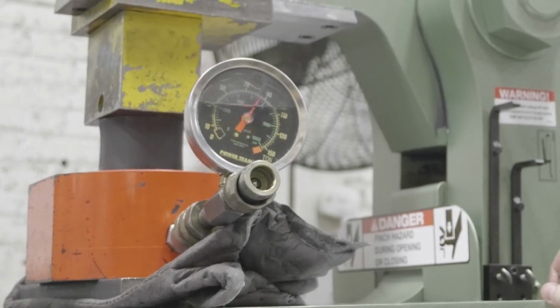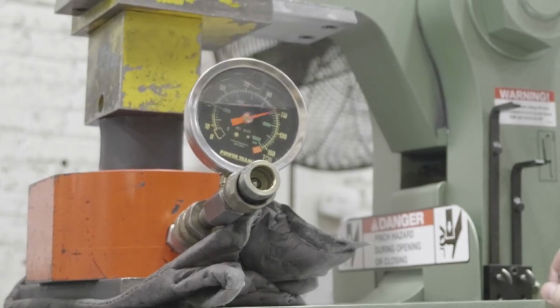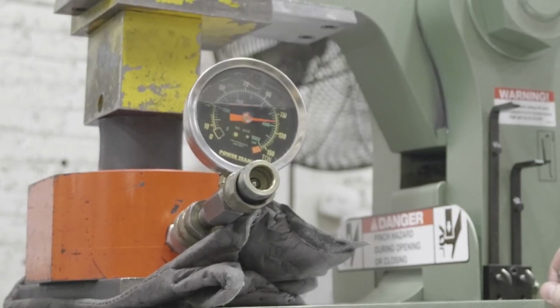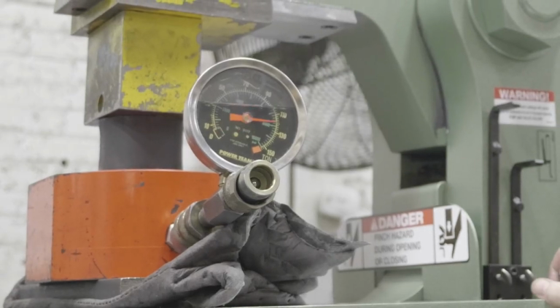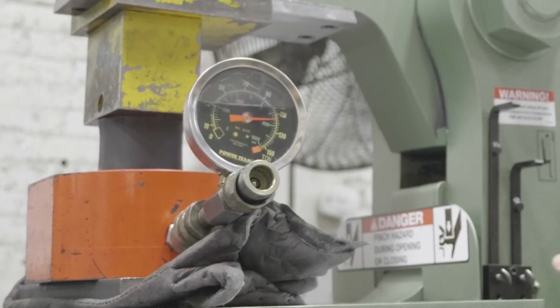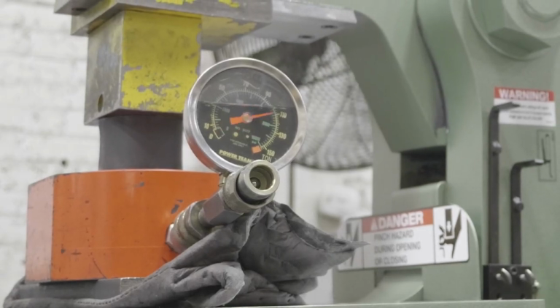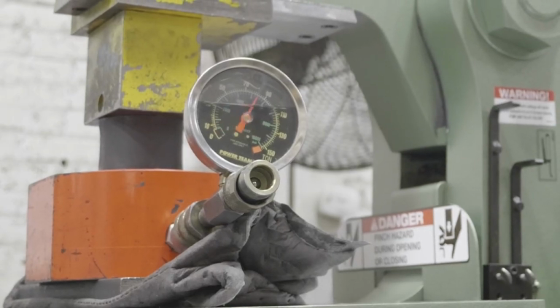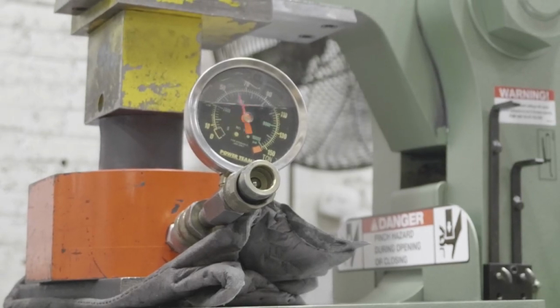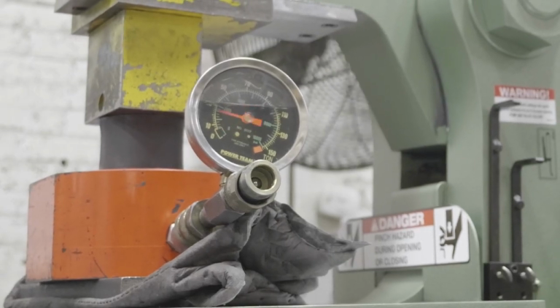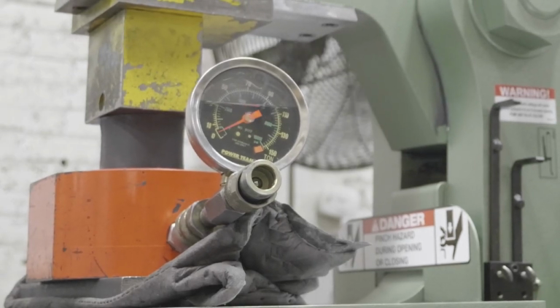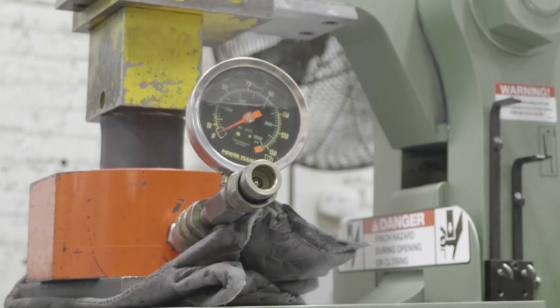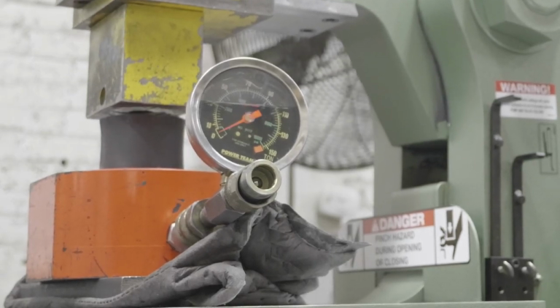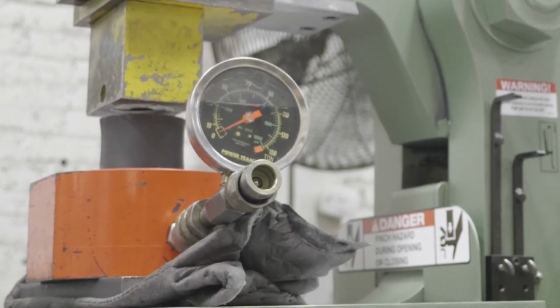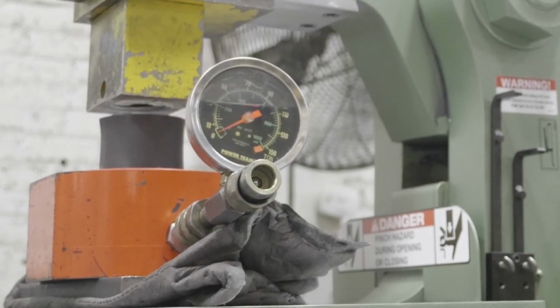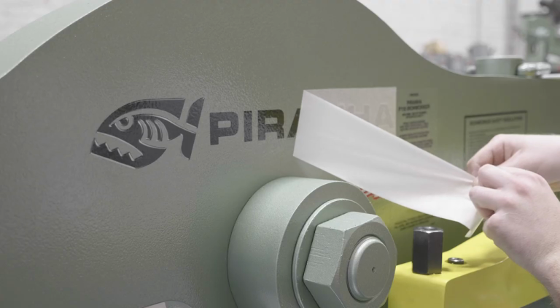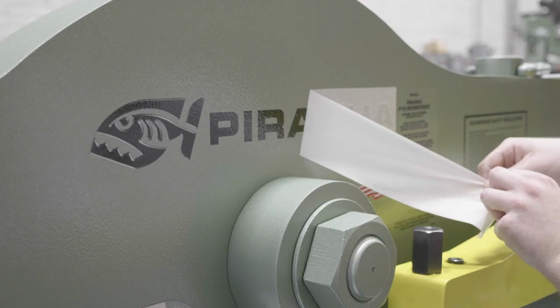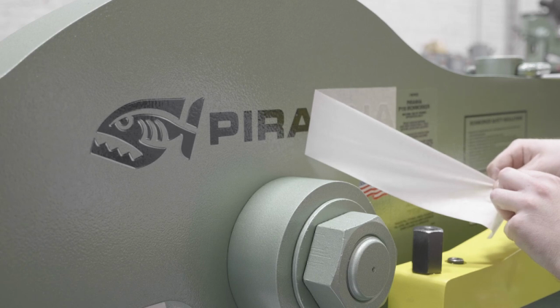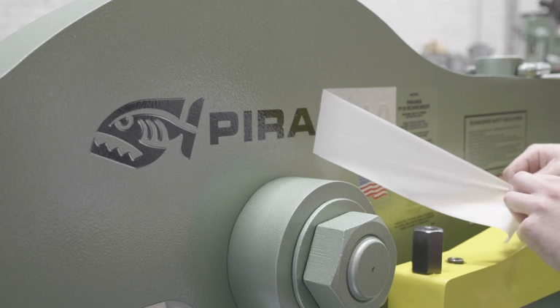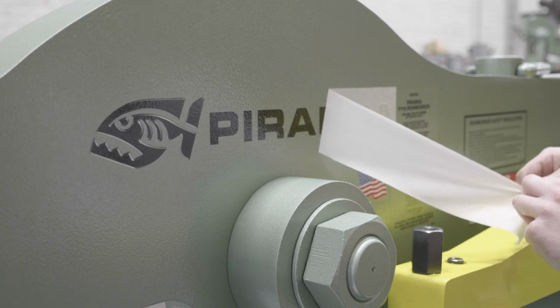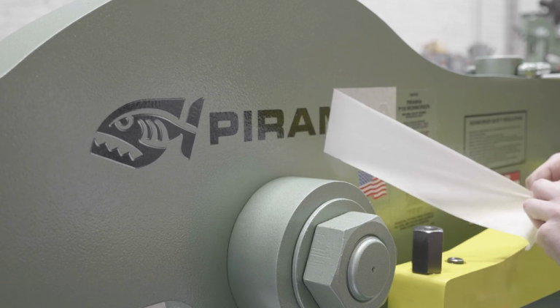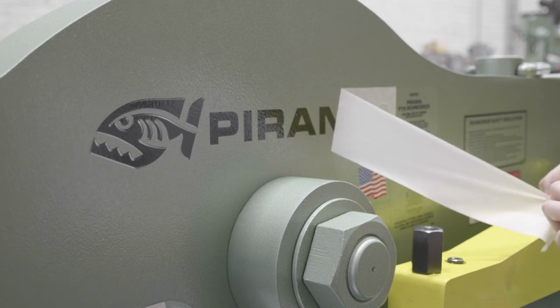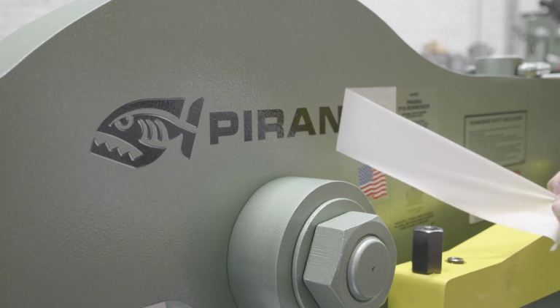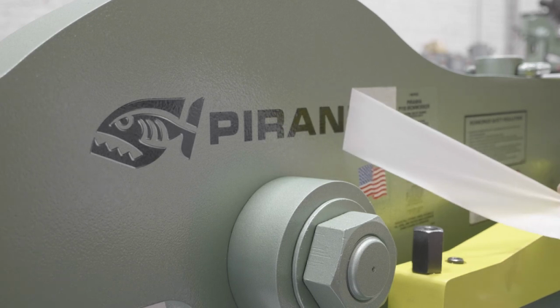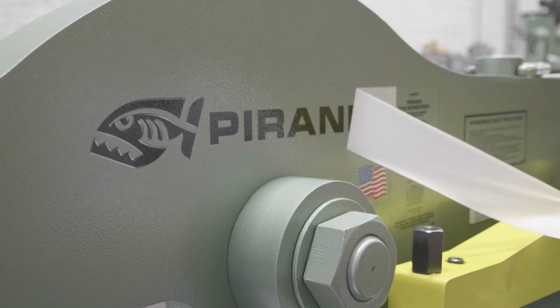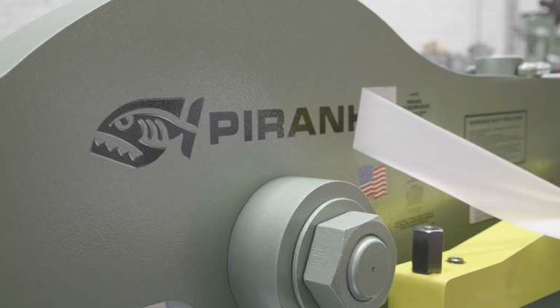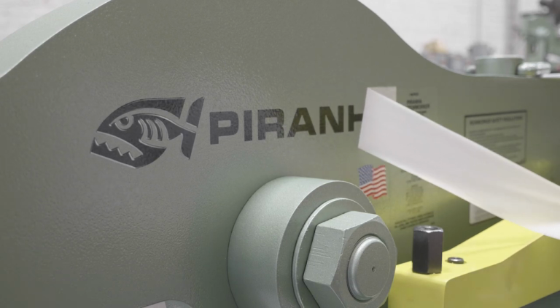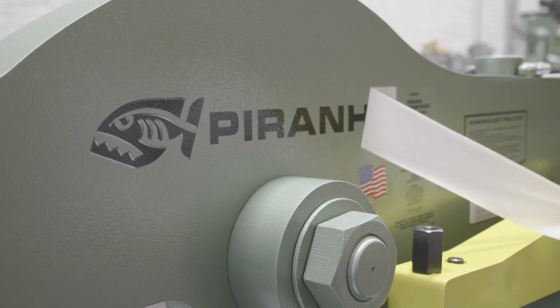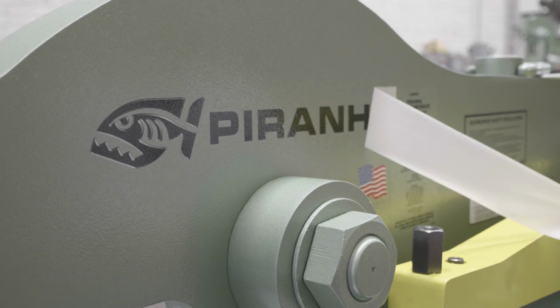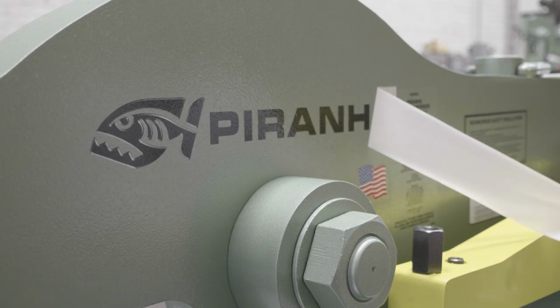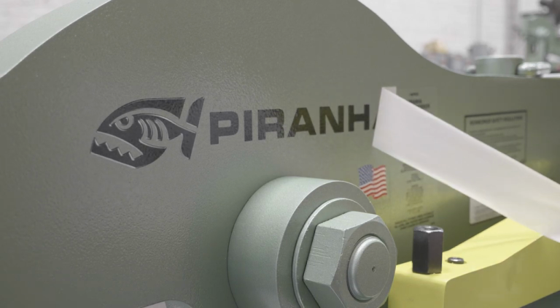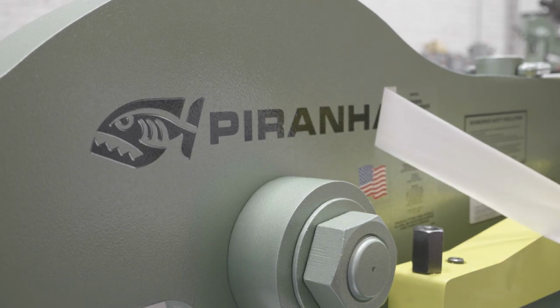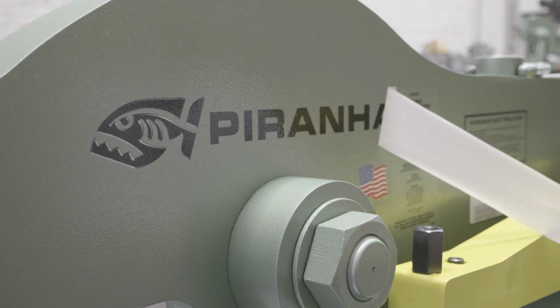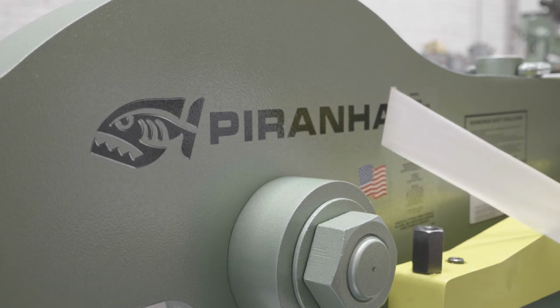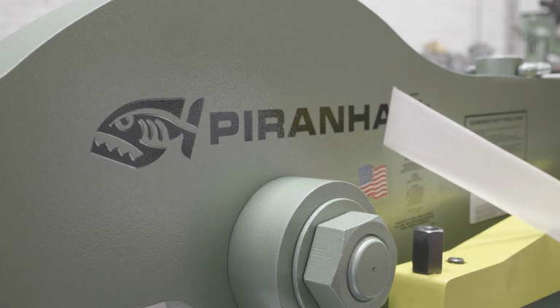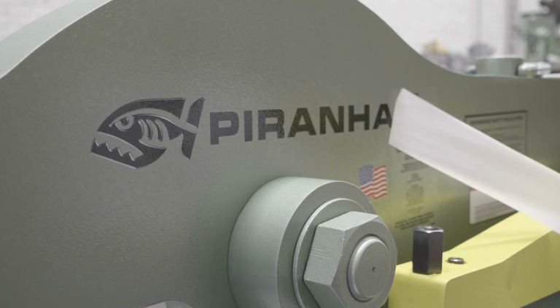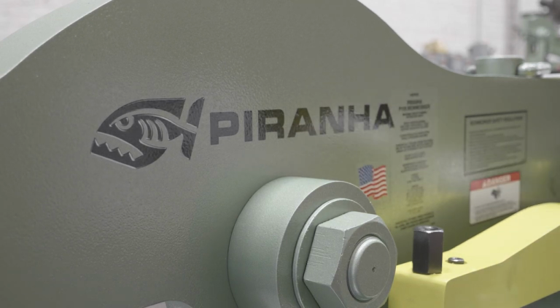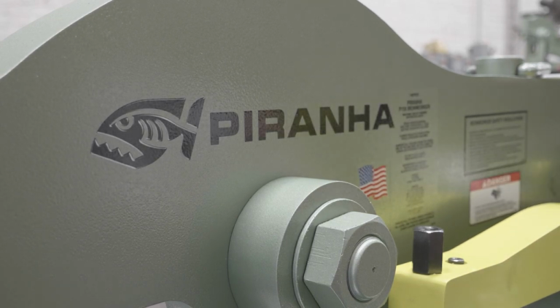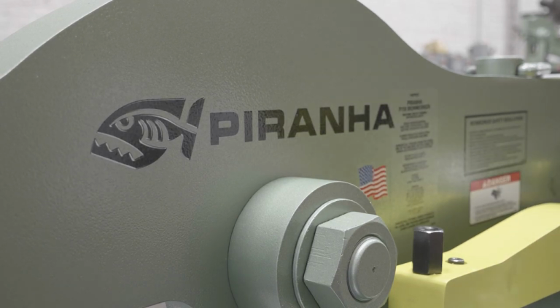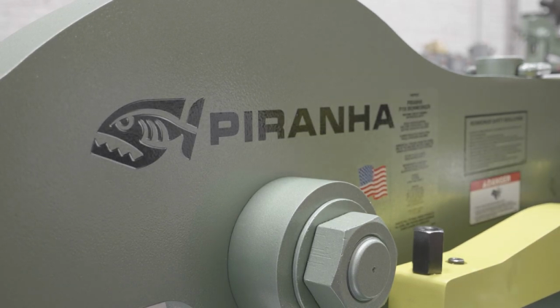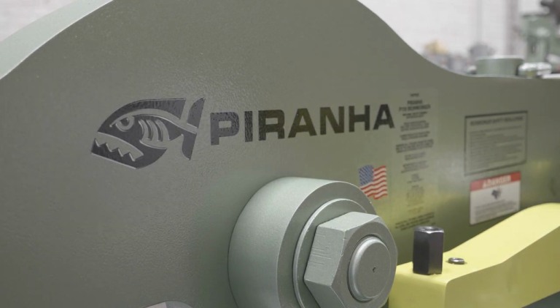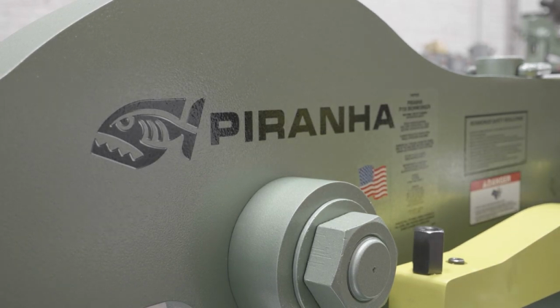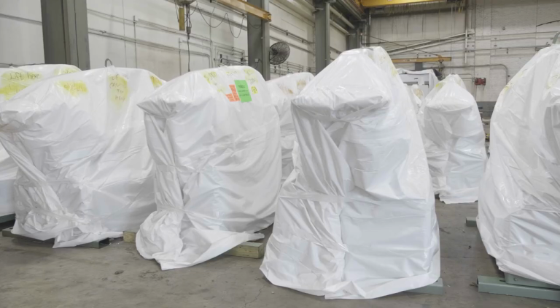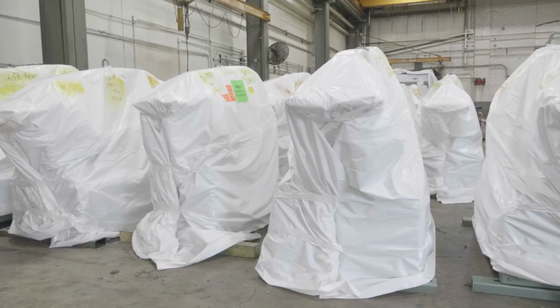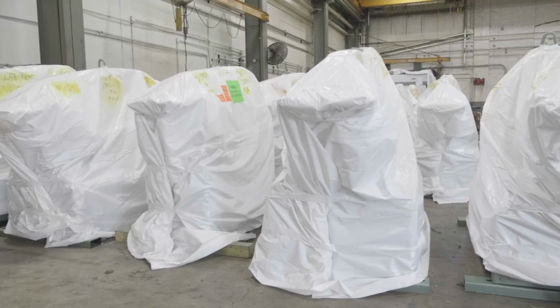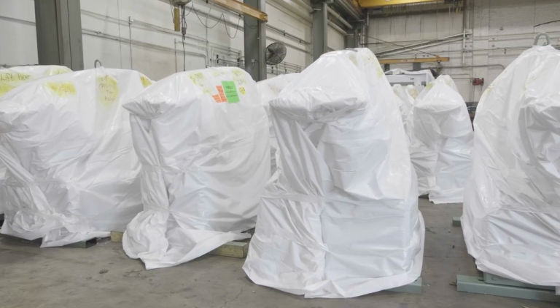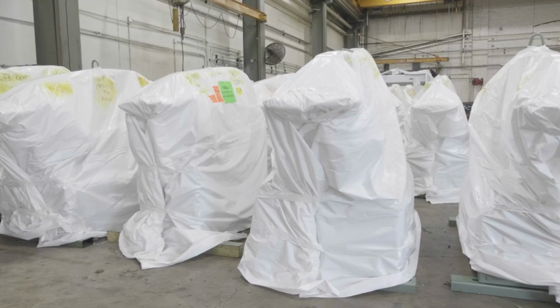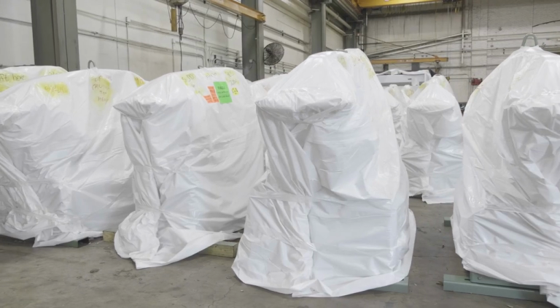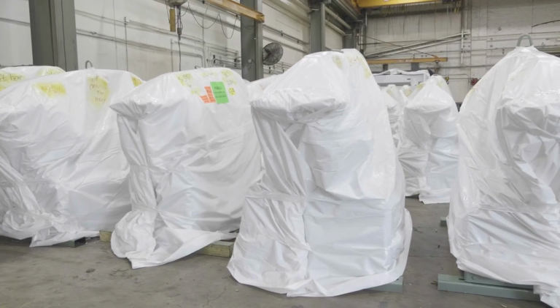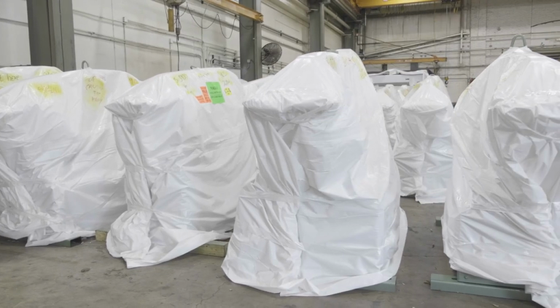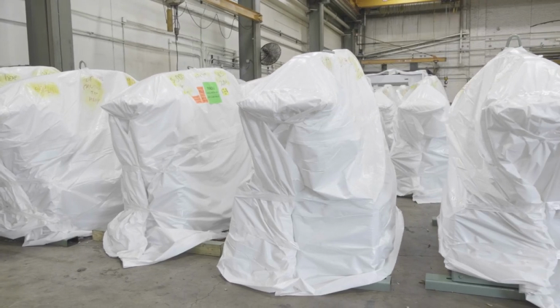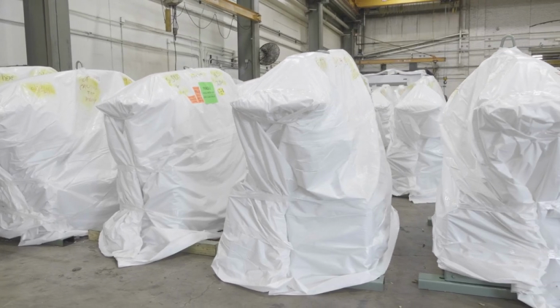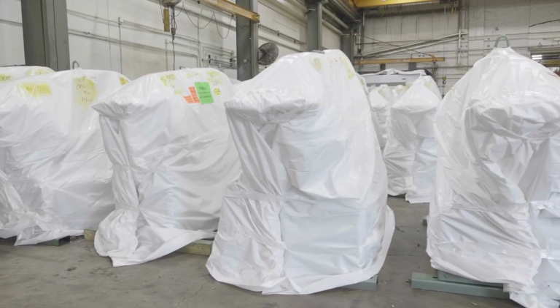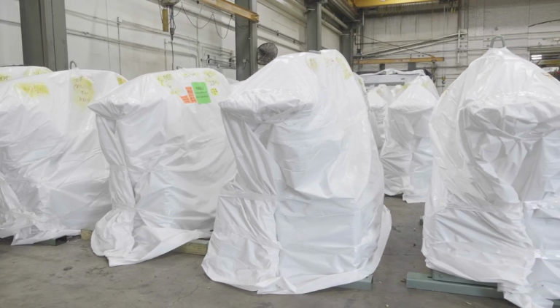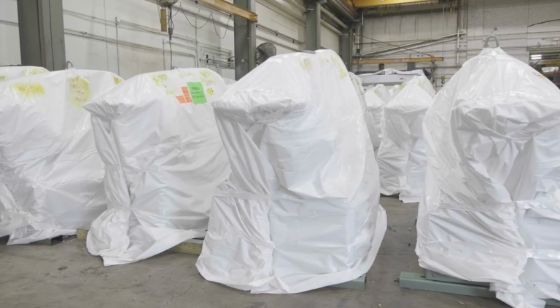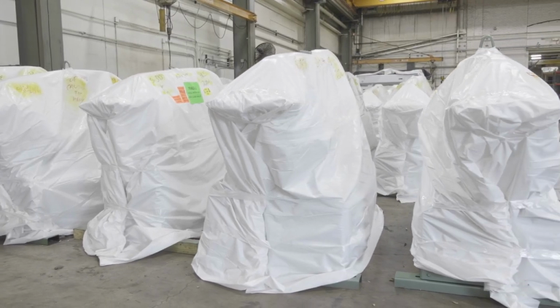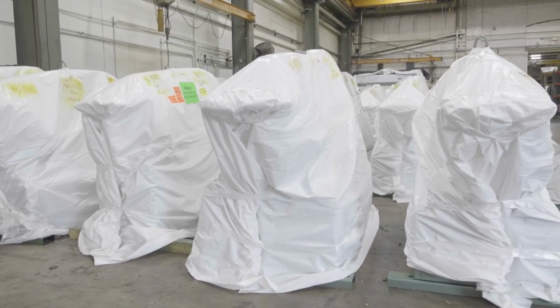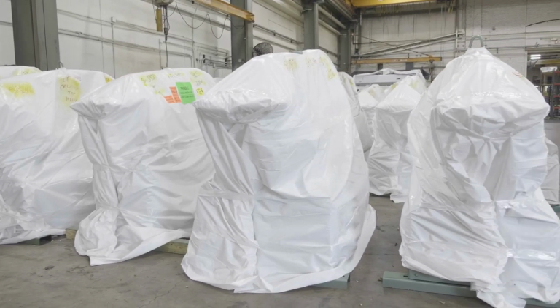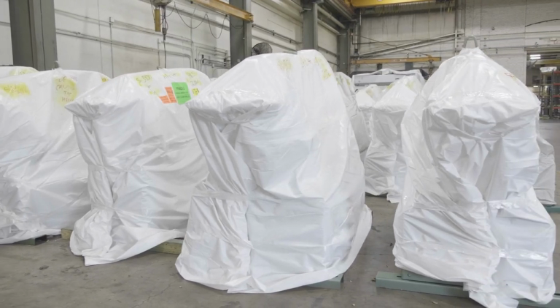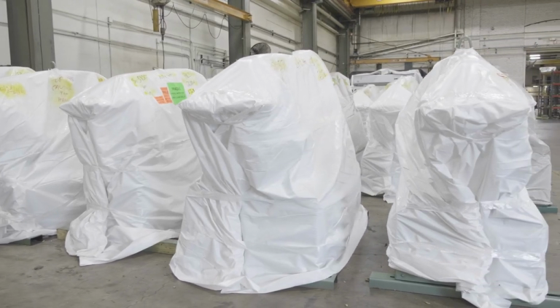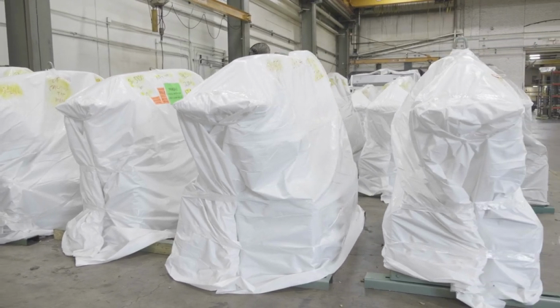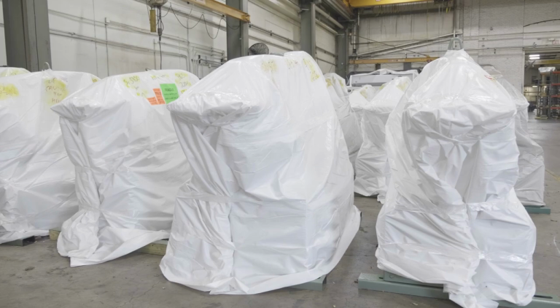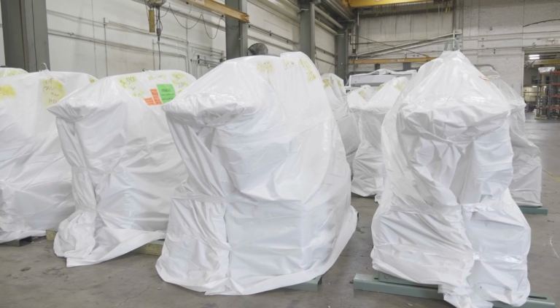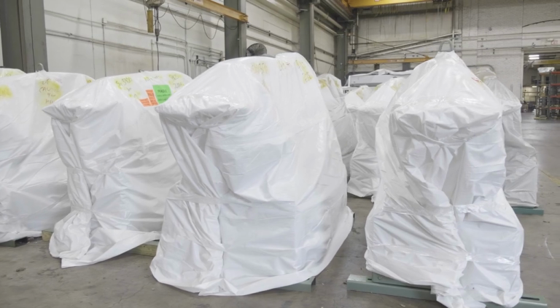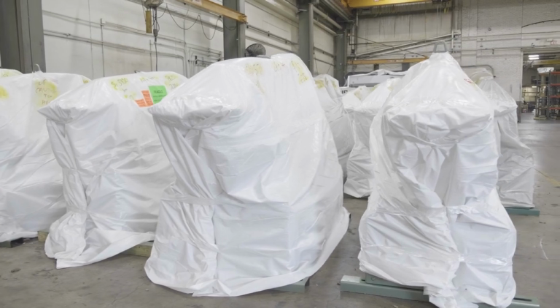Only after it's passed our rigorous cycle testing does it then get branded a Piranha. This ensures when it hits your floor, it's ready to go to work.